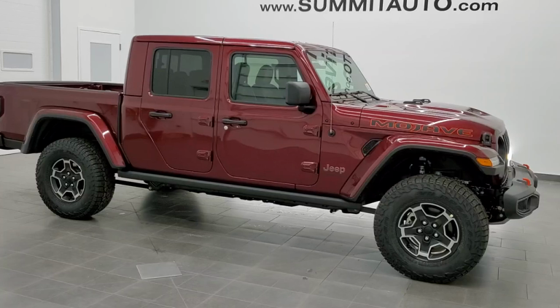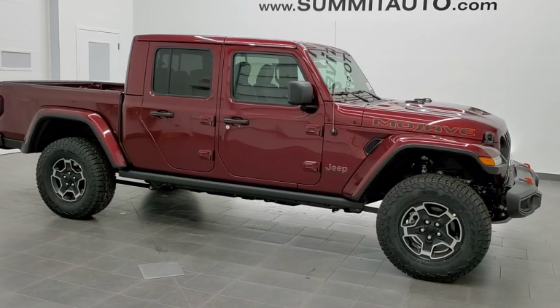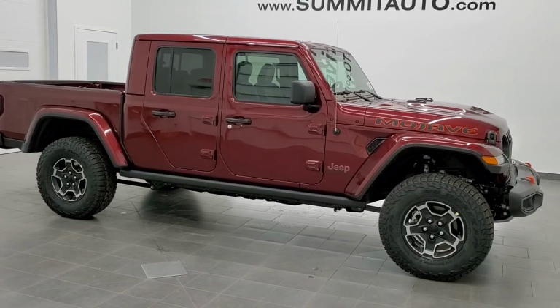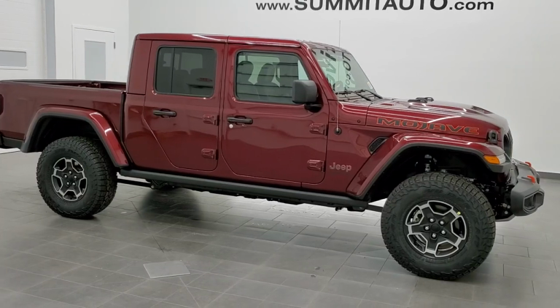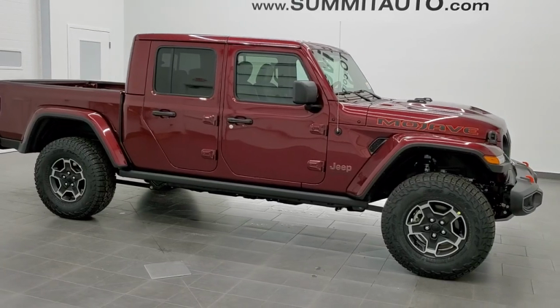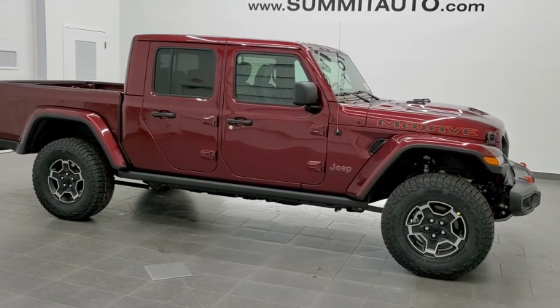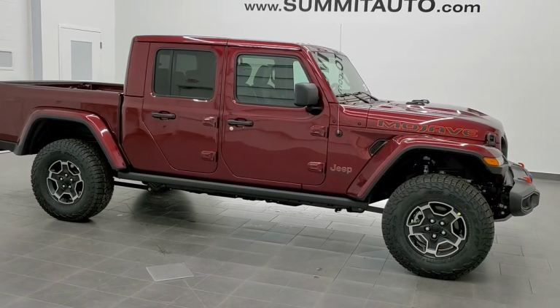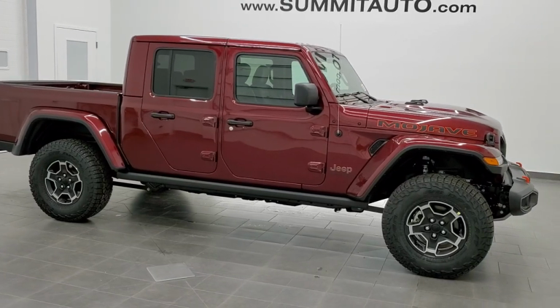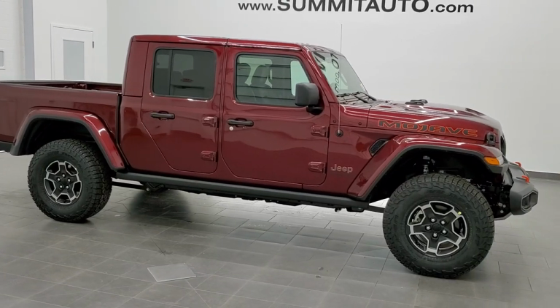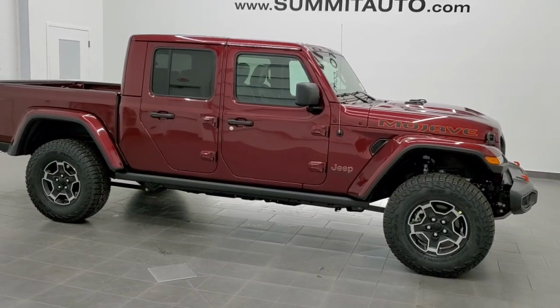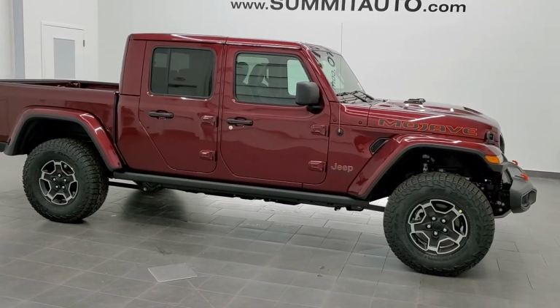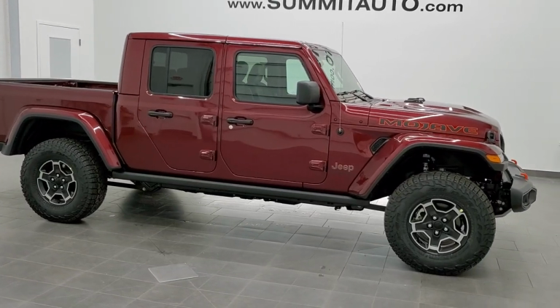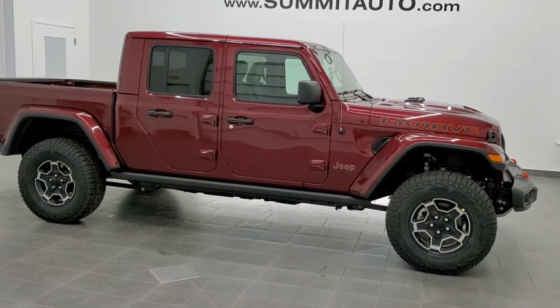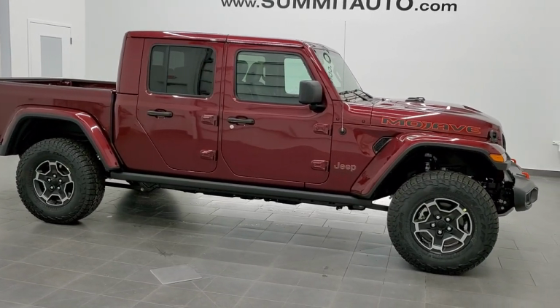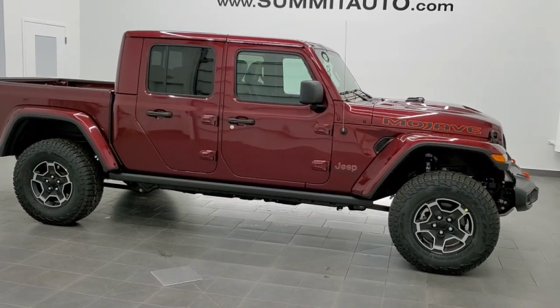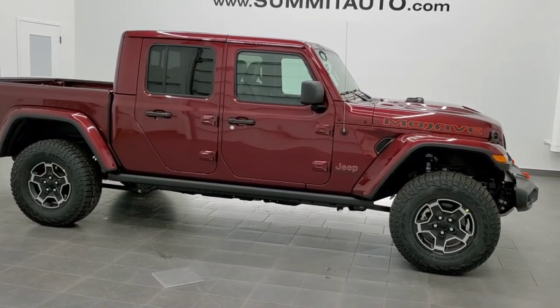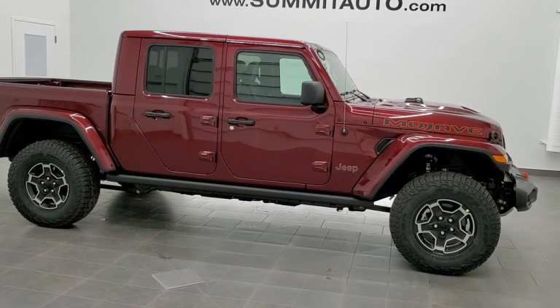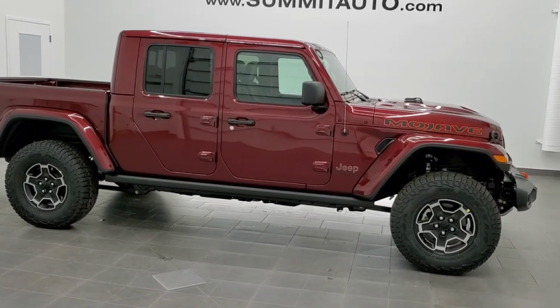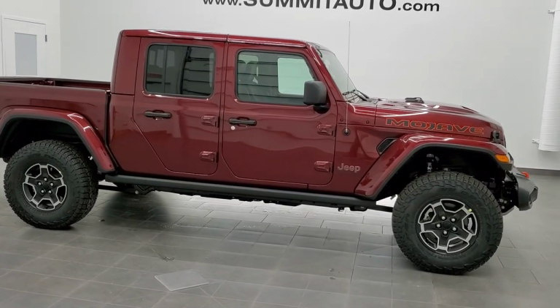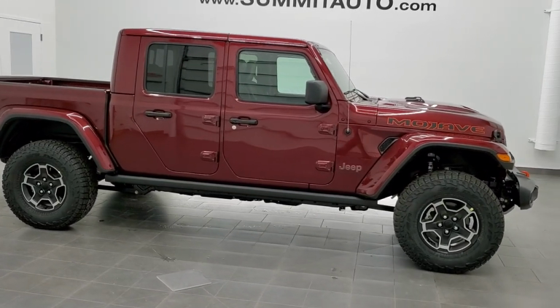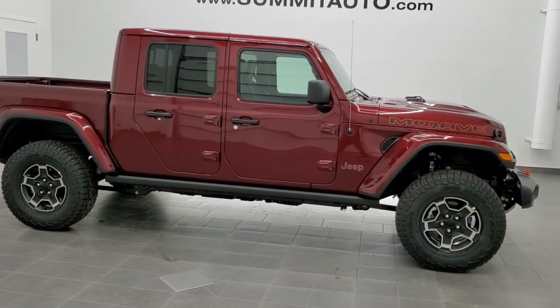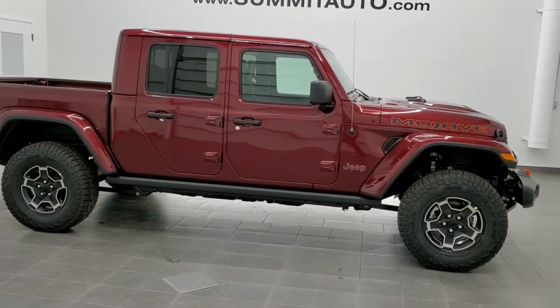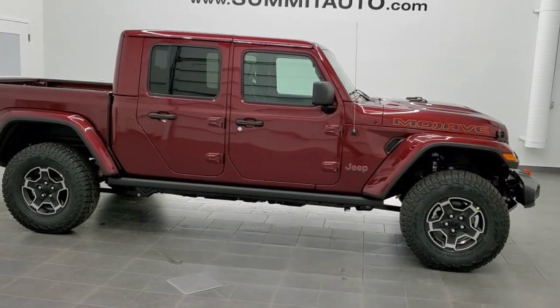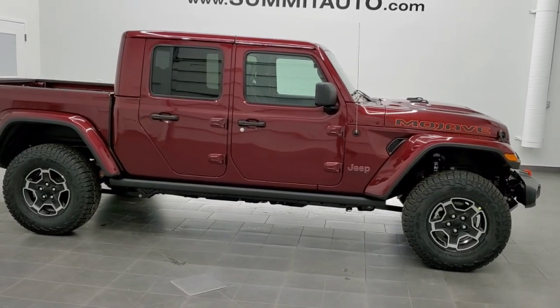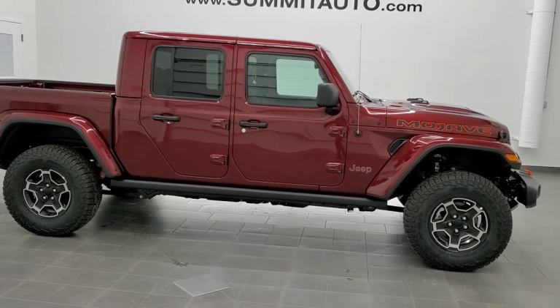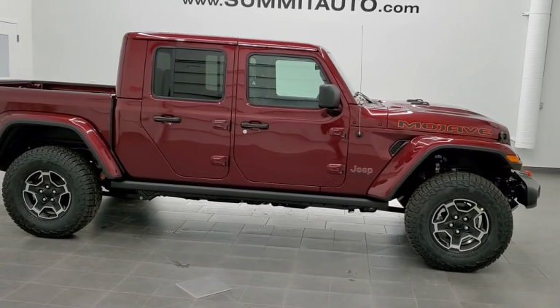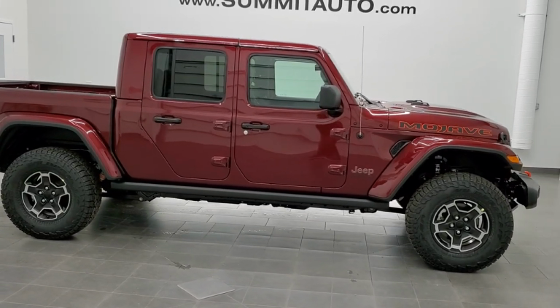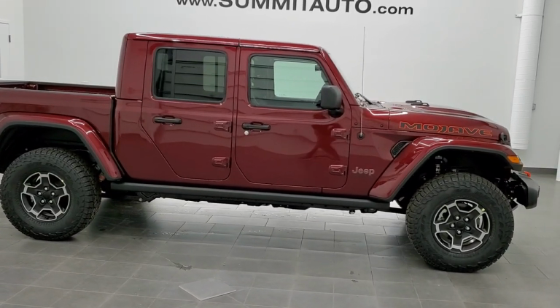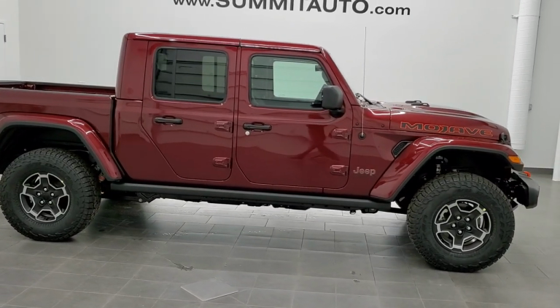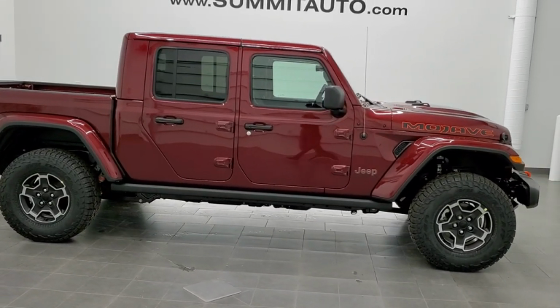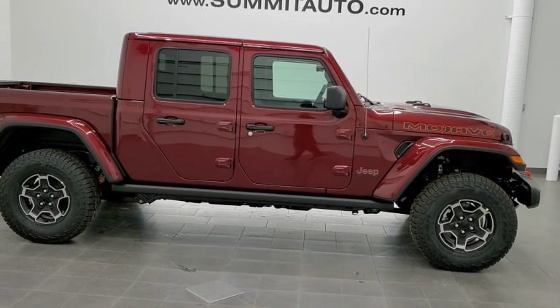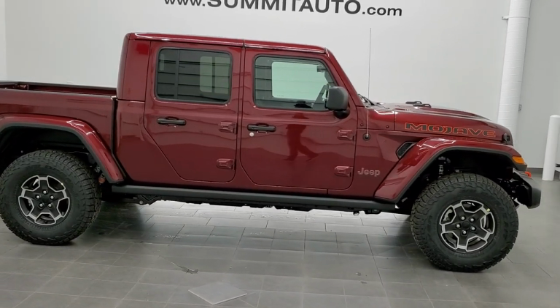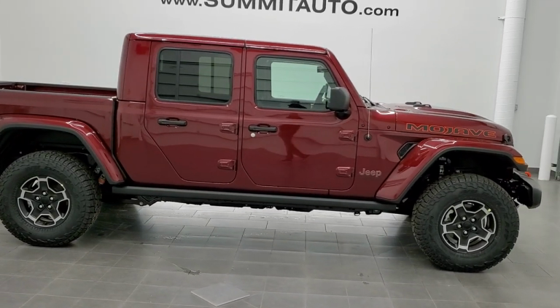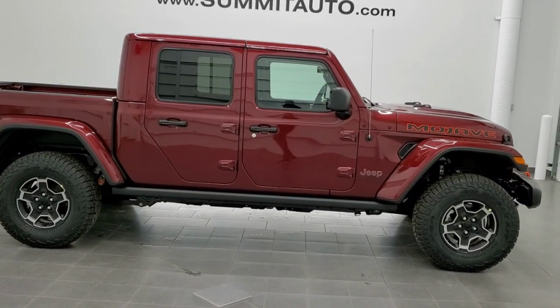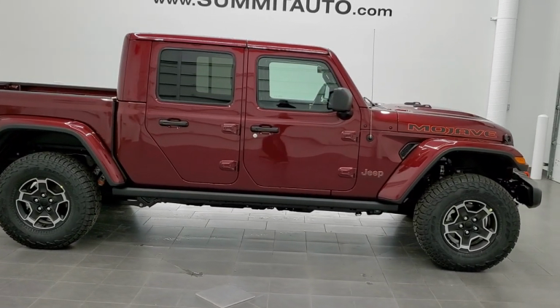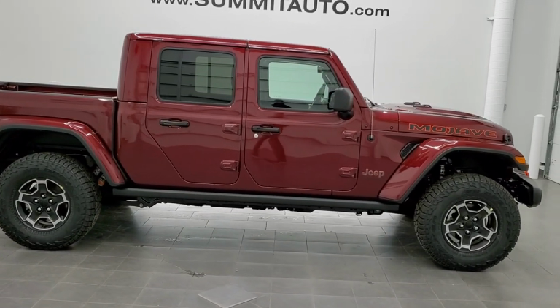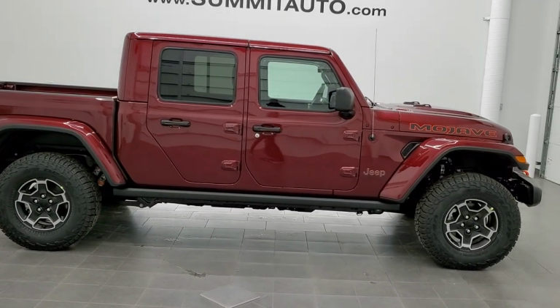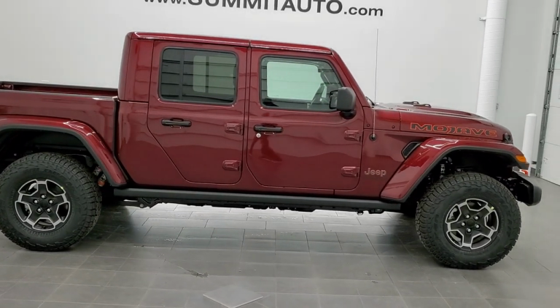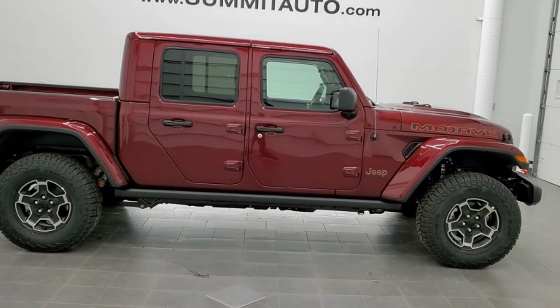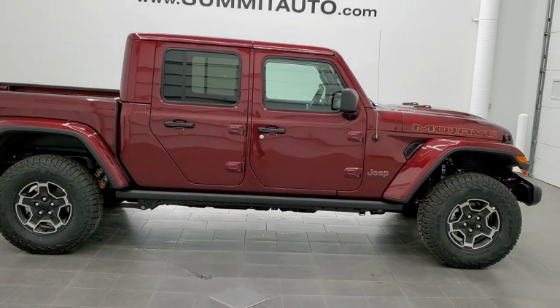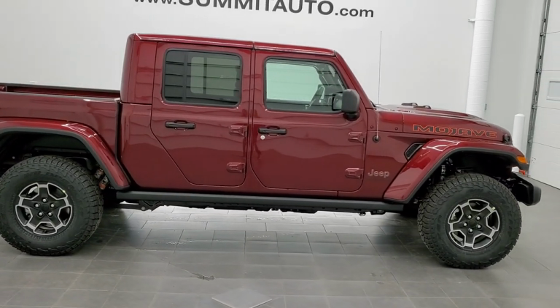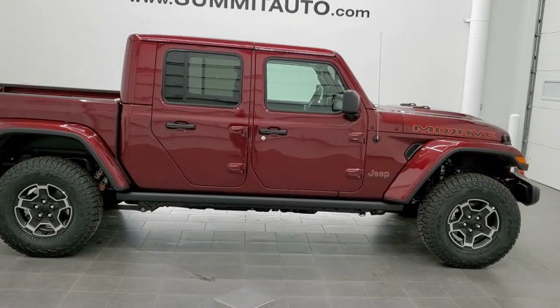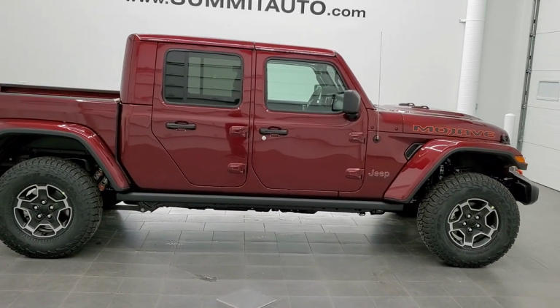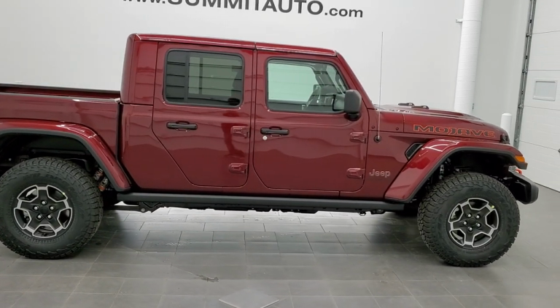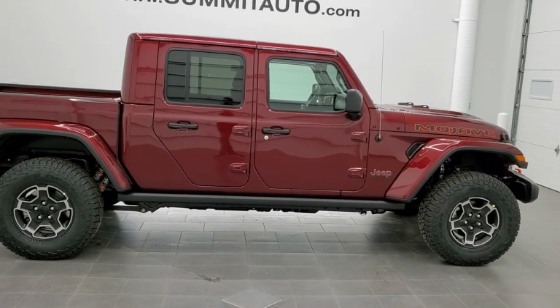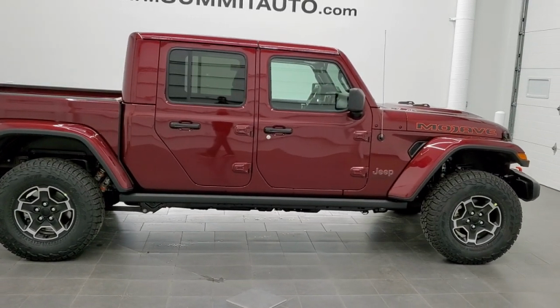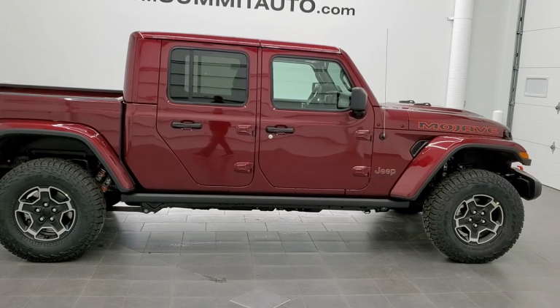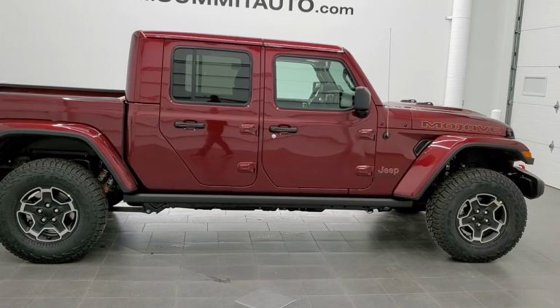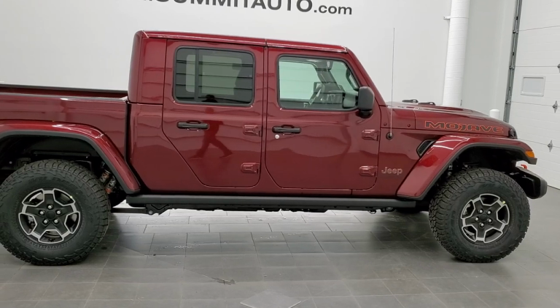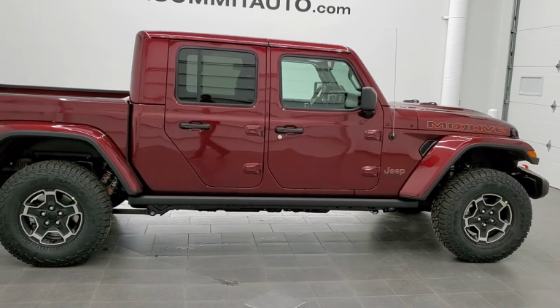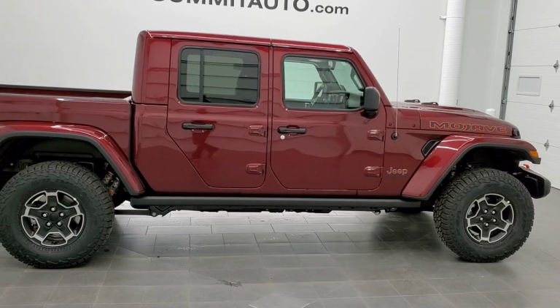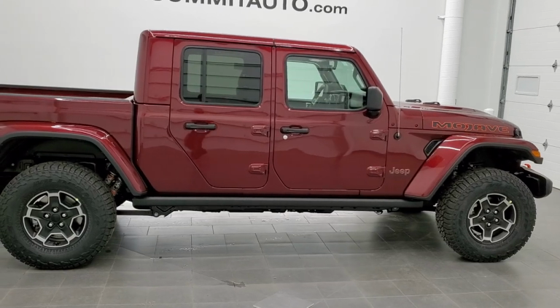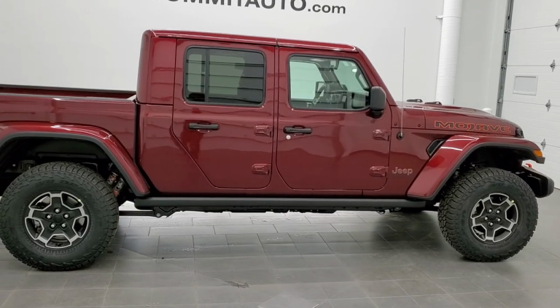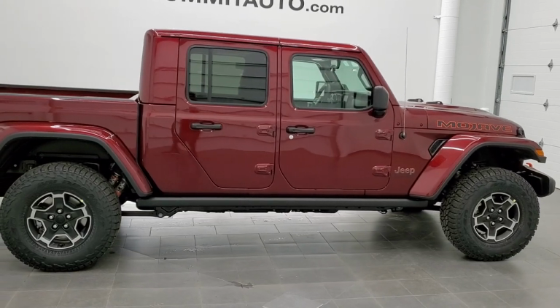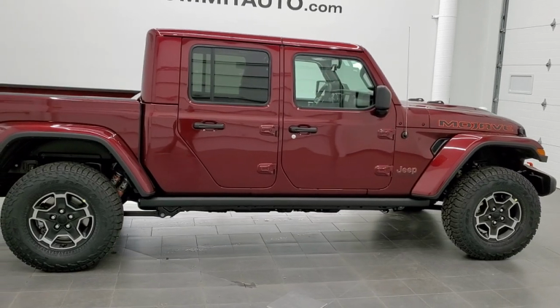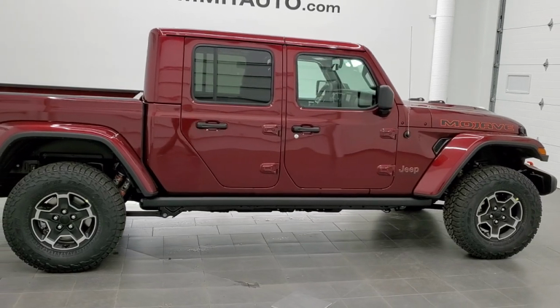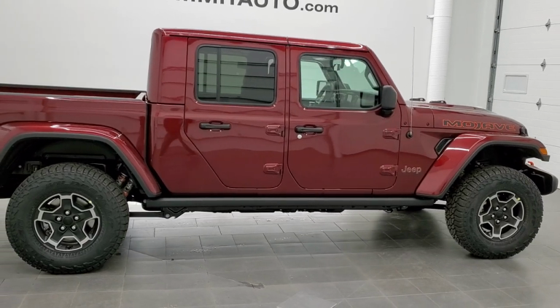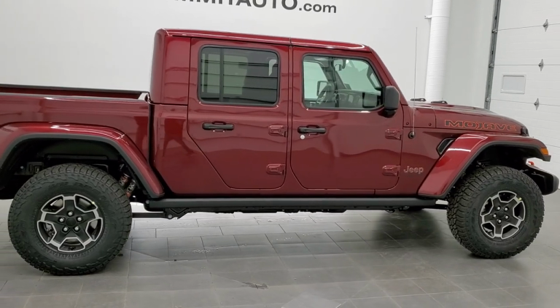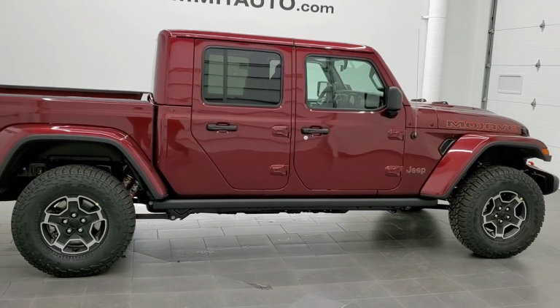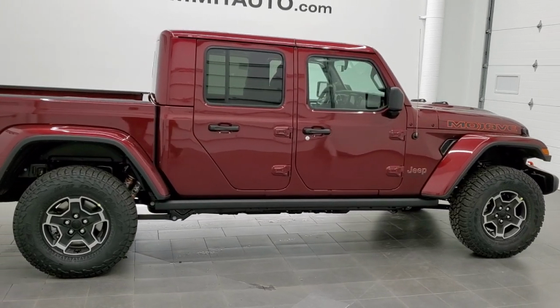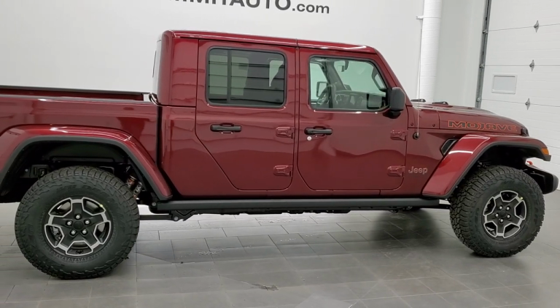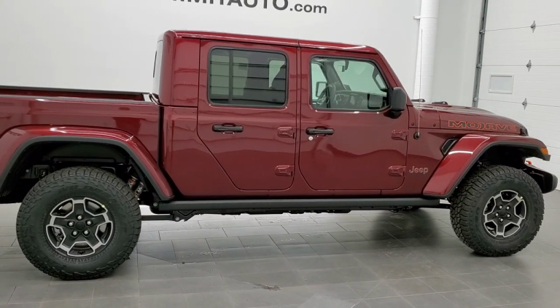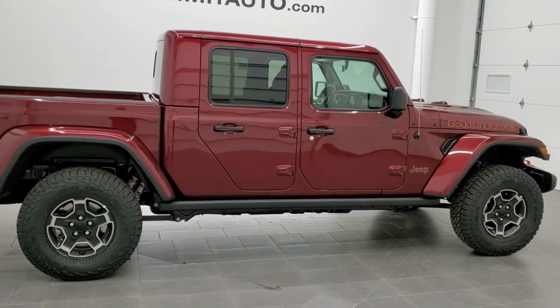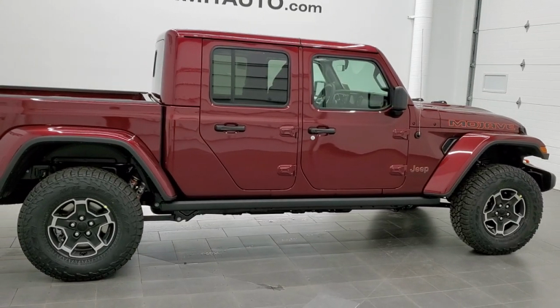Hey, this is Brett with Summit Auto in Fond du Lac, Wisconsin, your new and used Jeep and Jeep Gladiator headquarters.